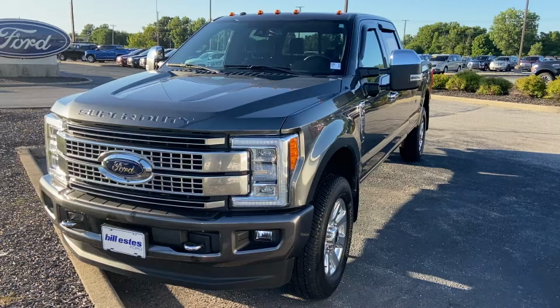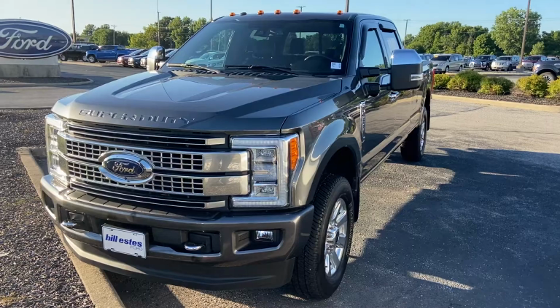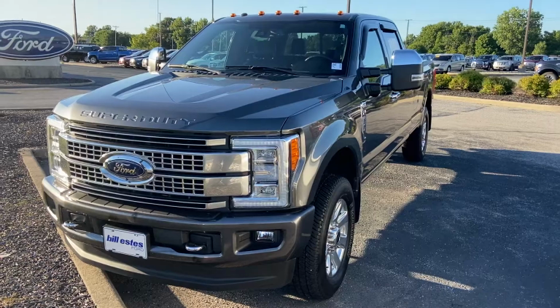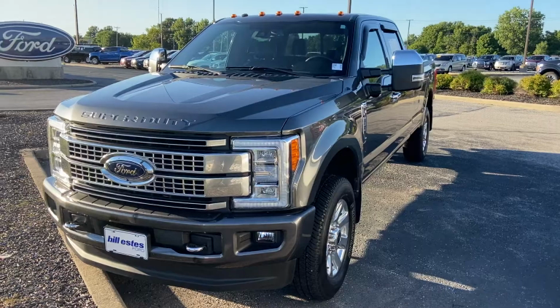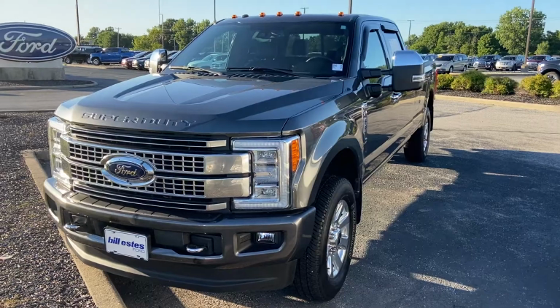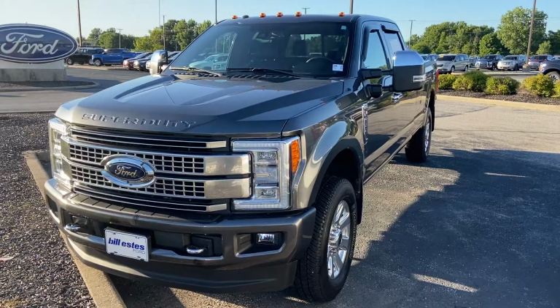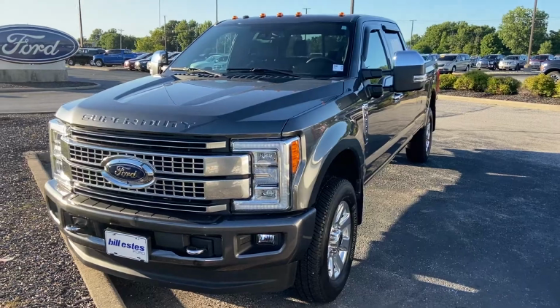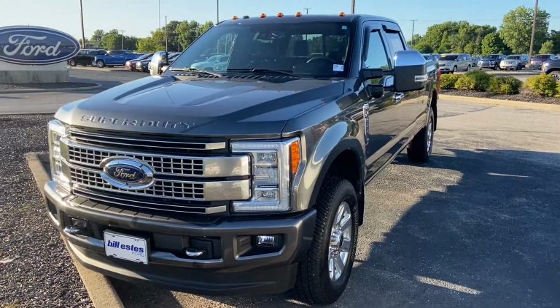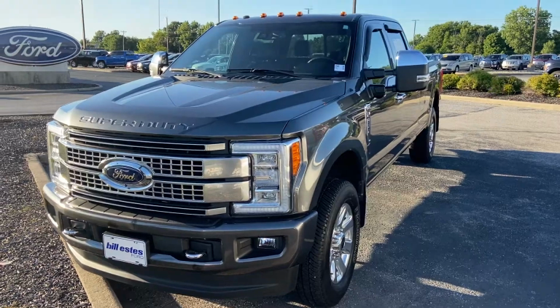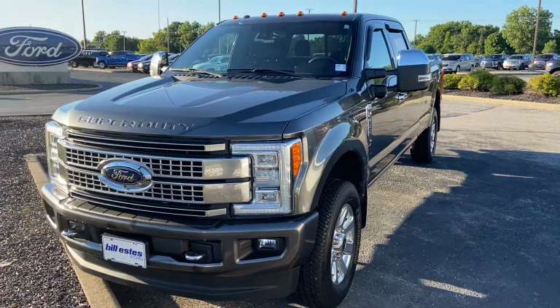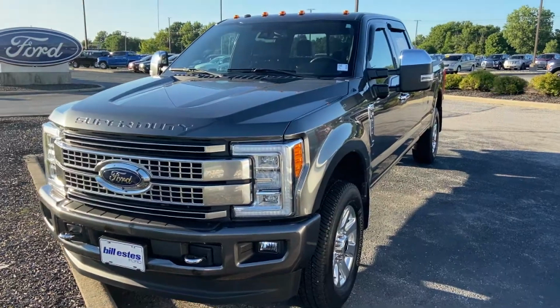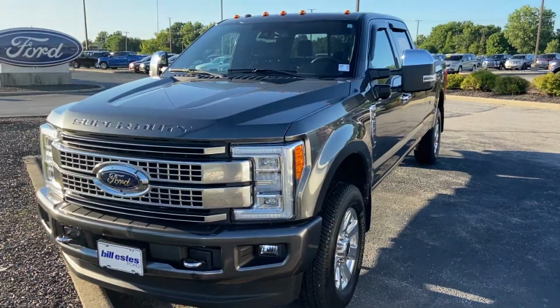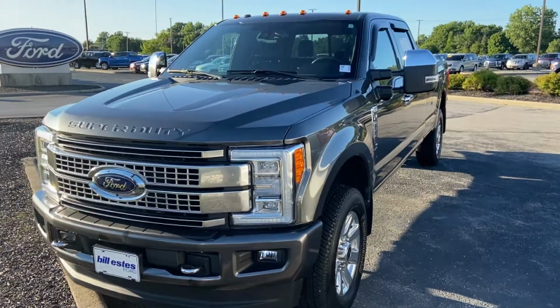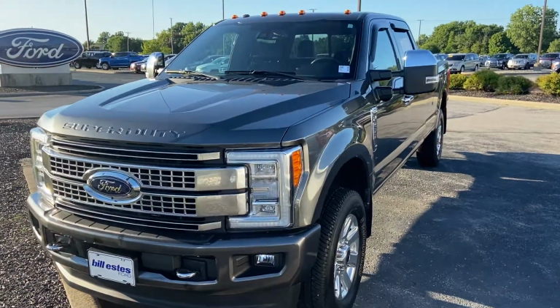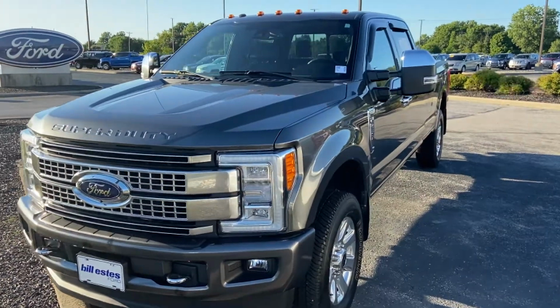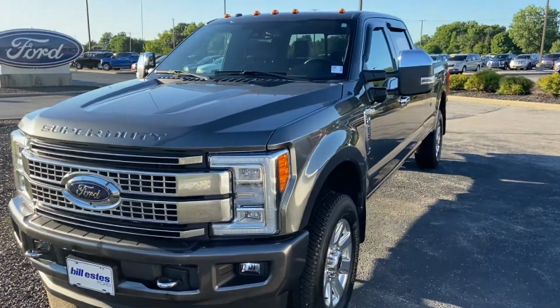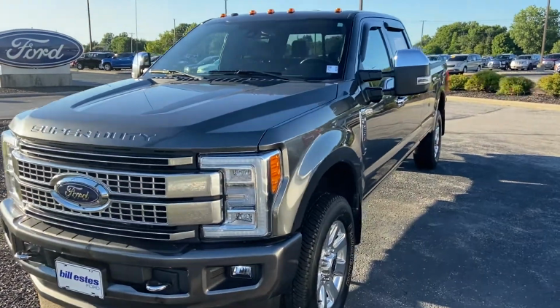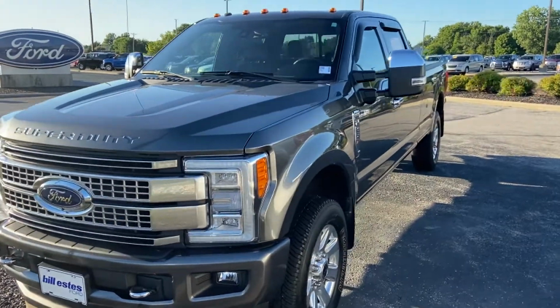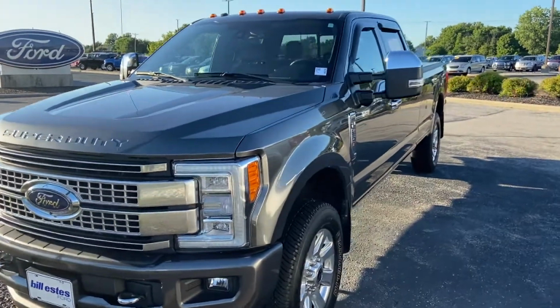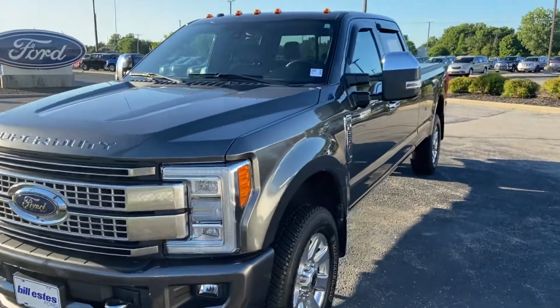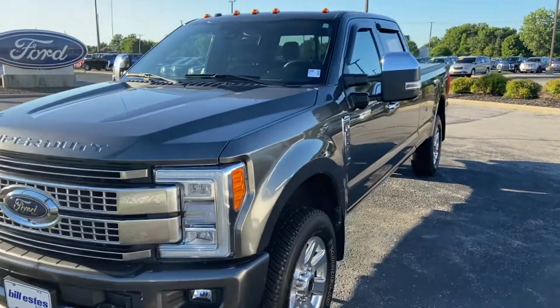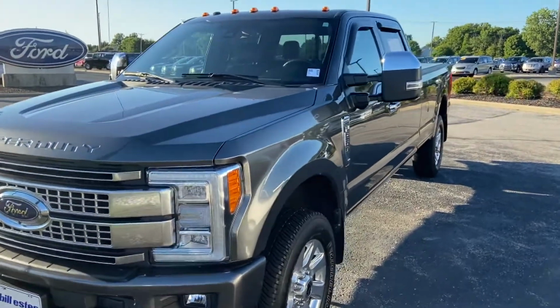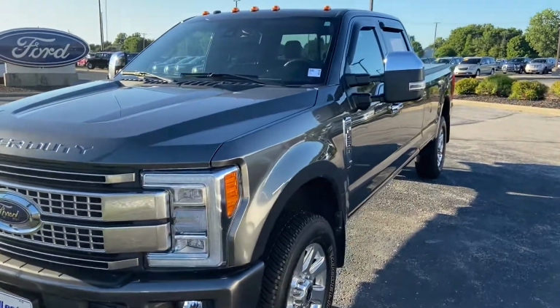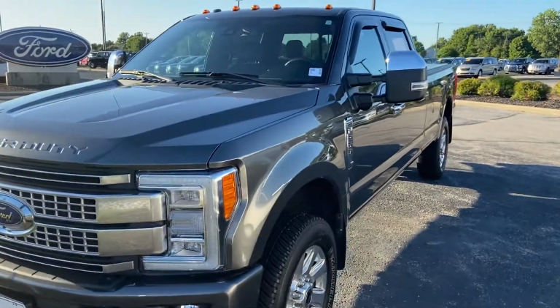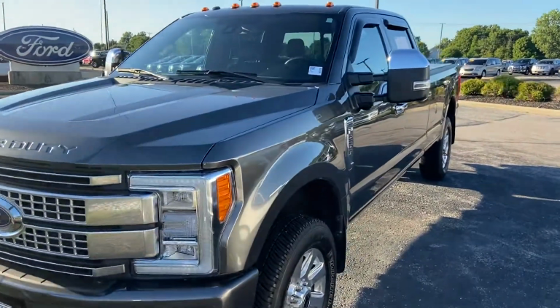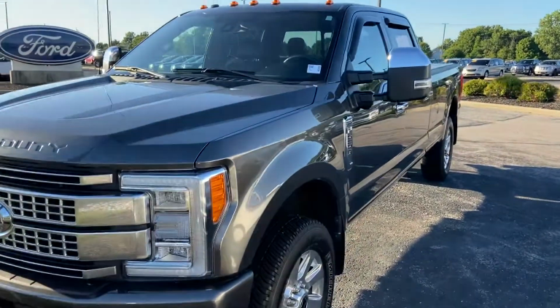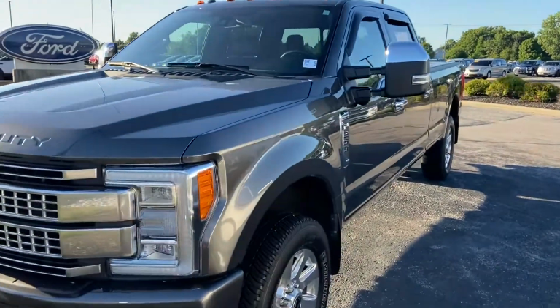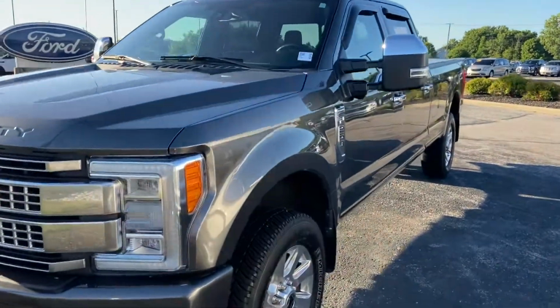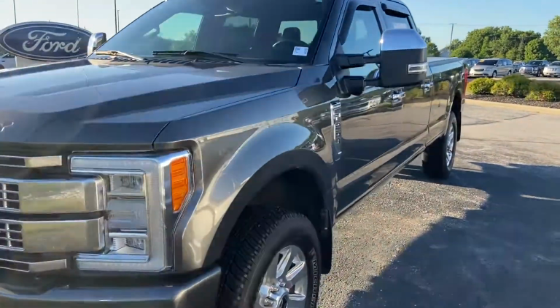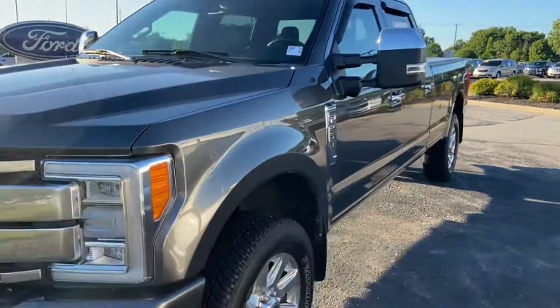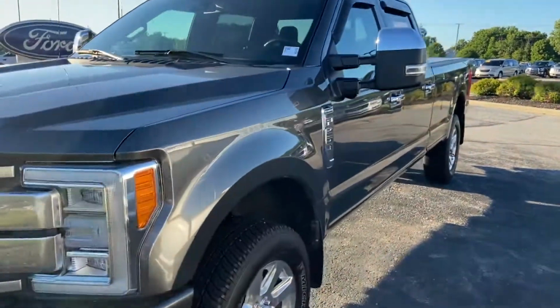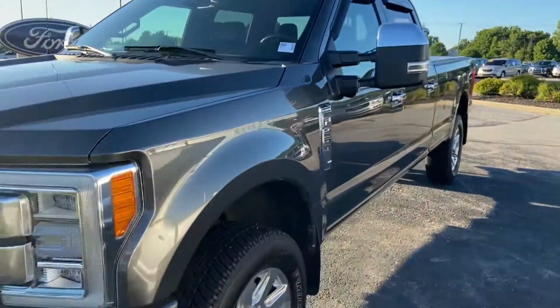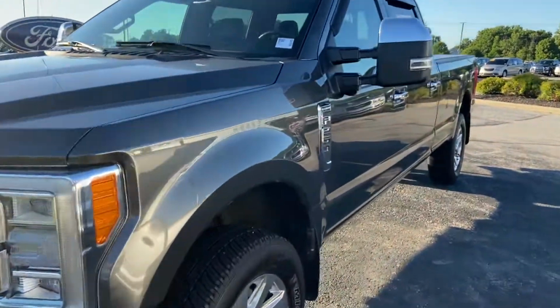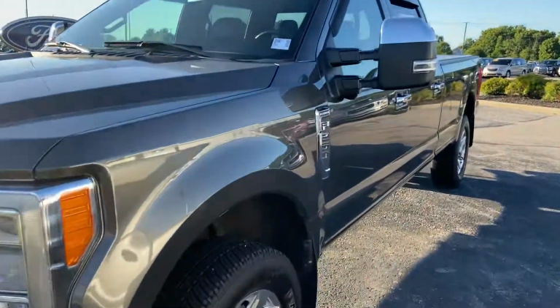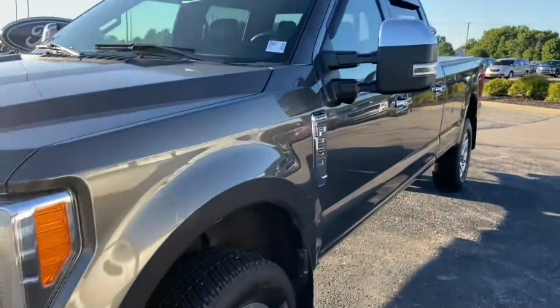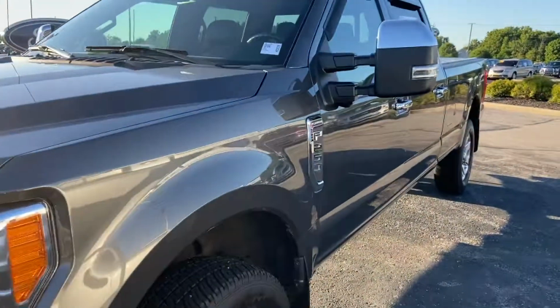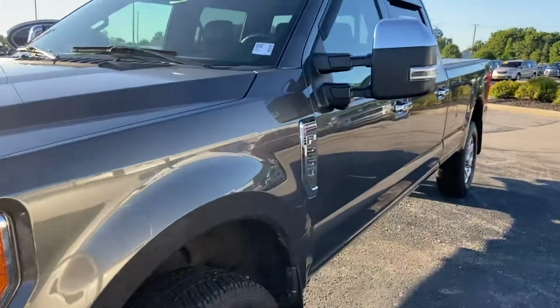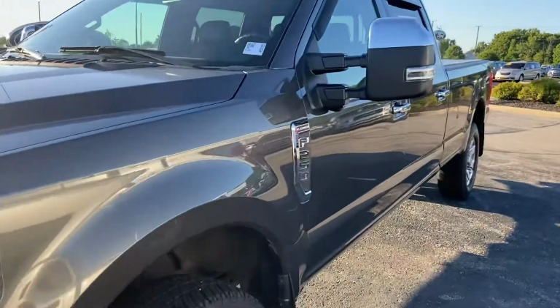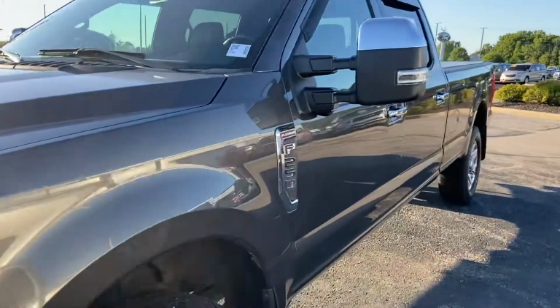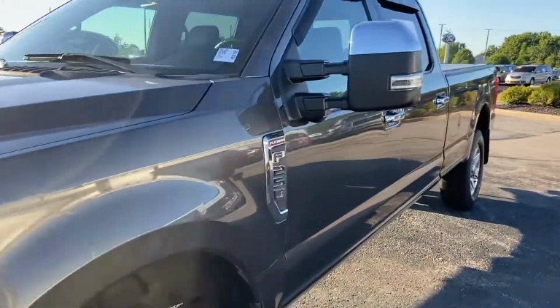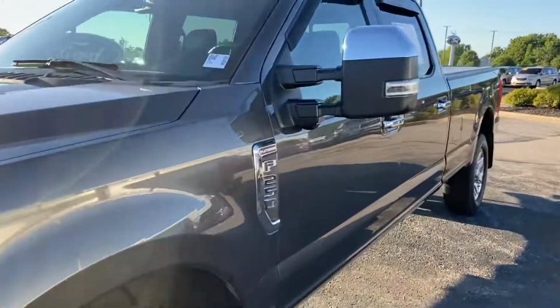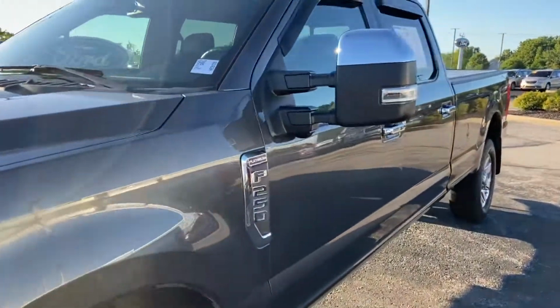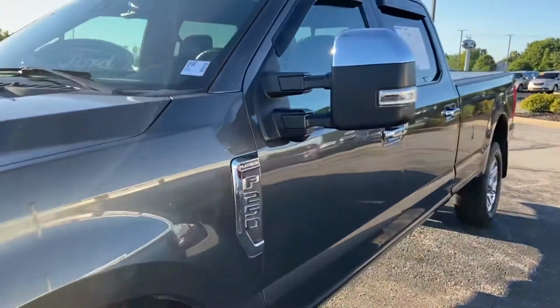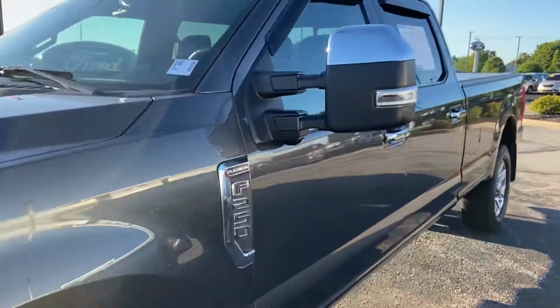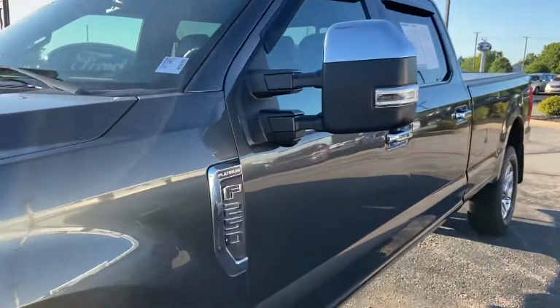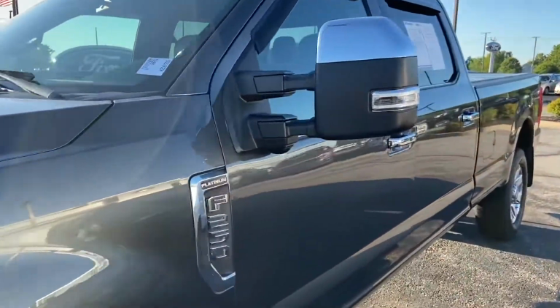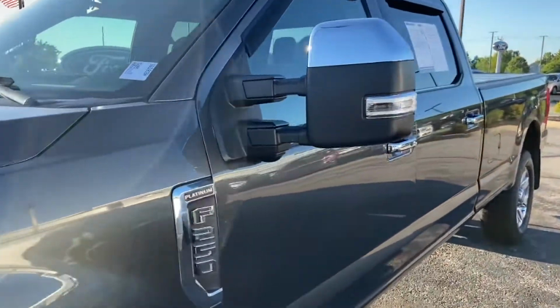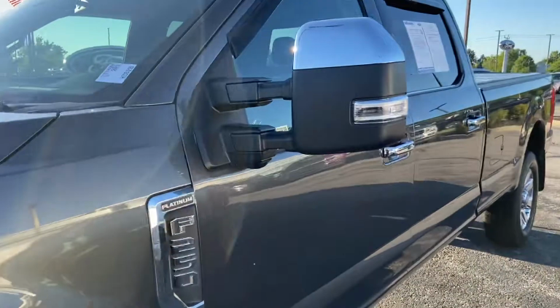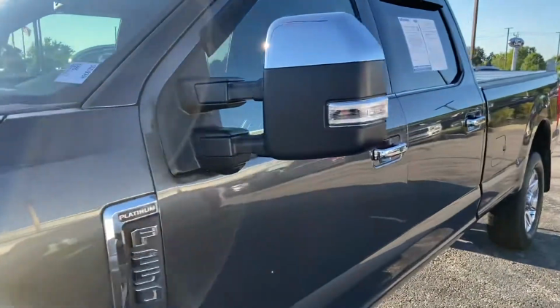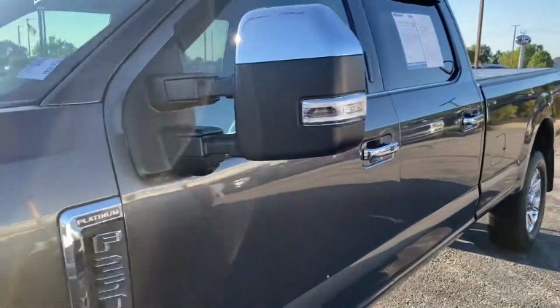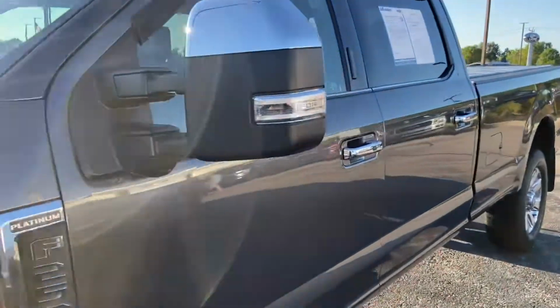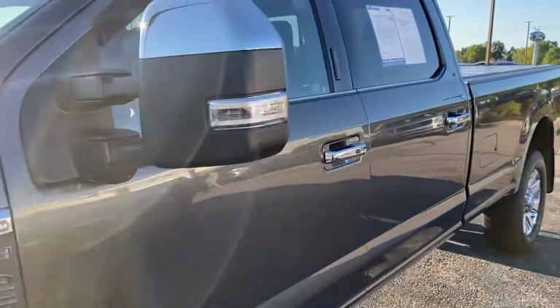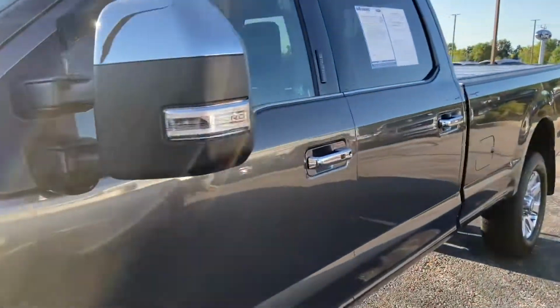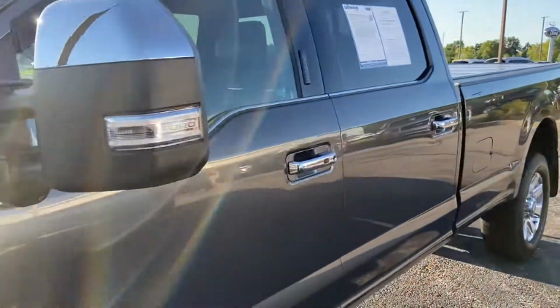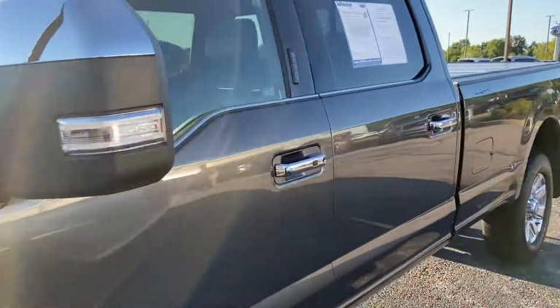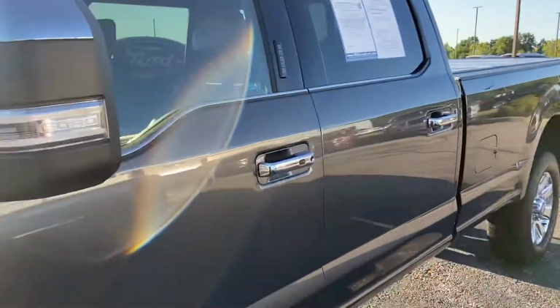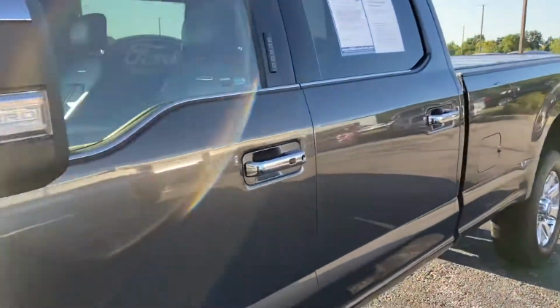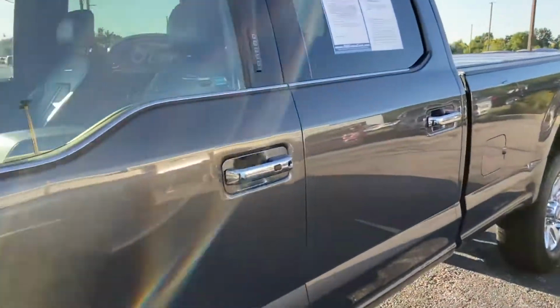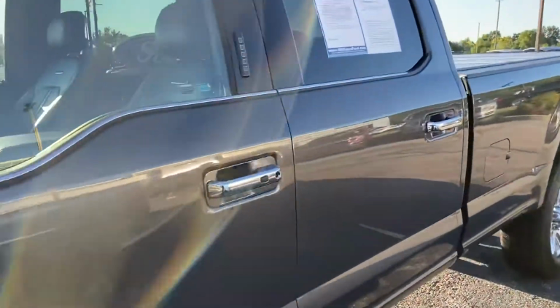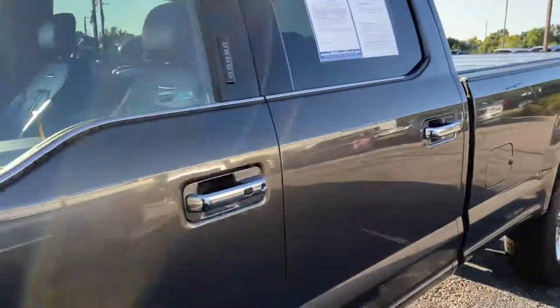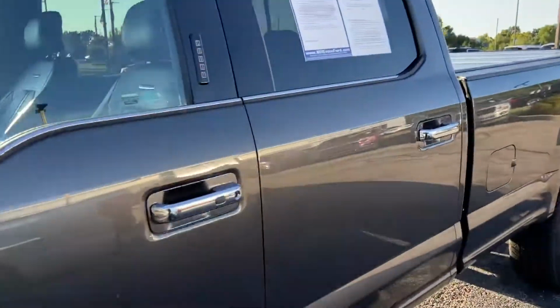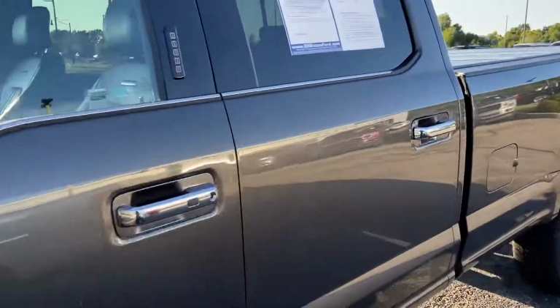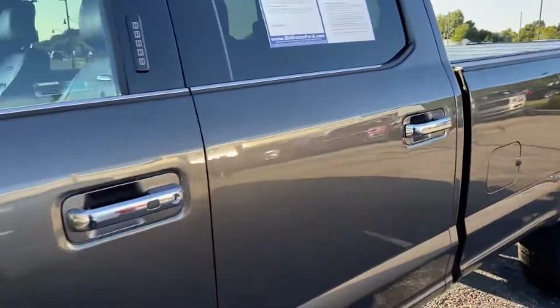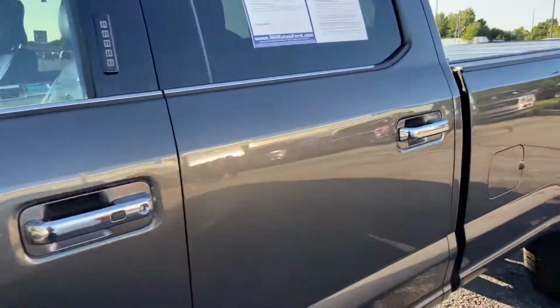Hi, this is Steve Angle at Bill Estes Ford. This is the 2017 Ford F-250 Platinum.